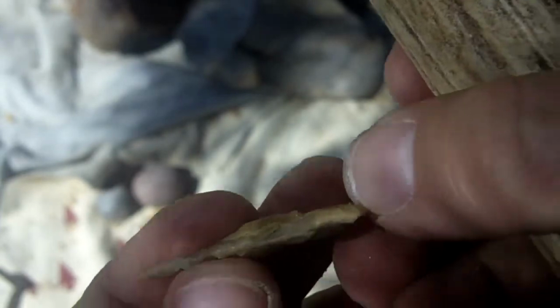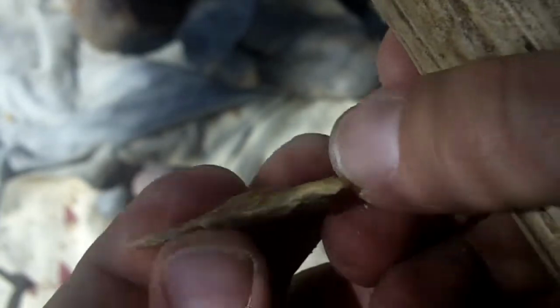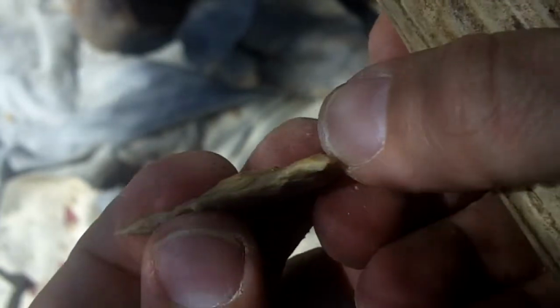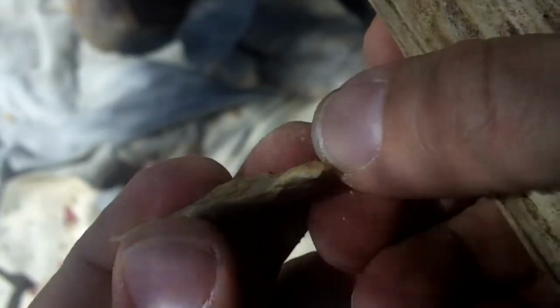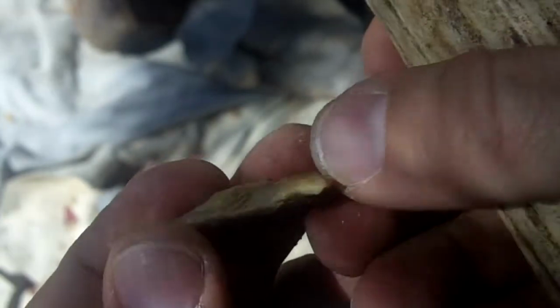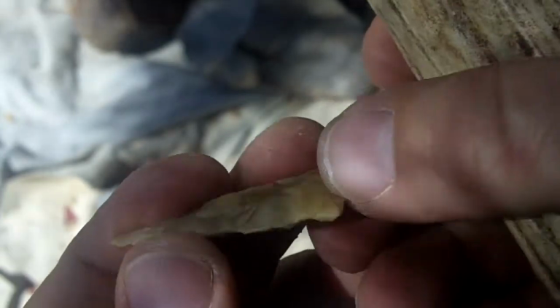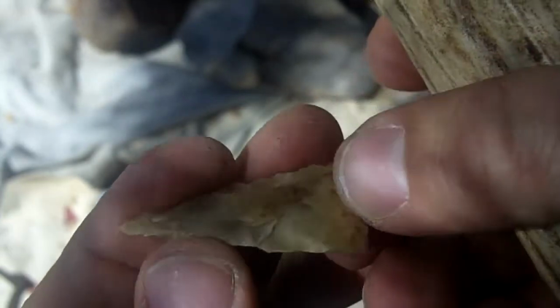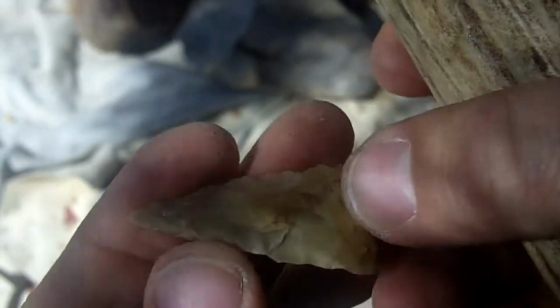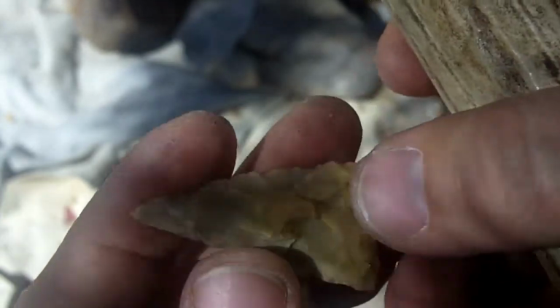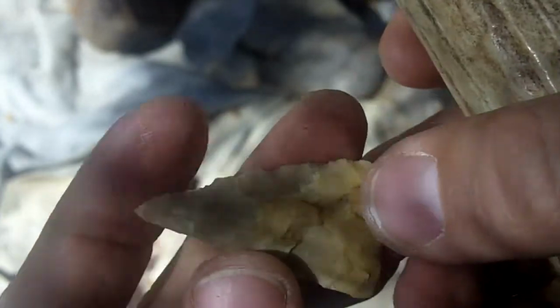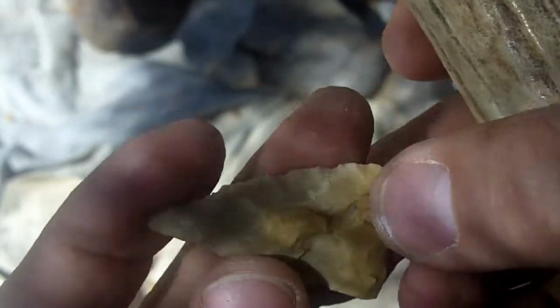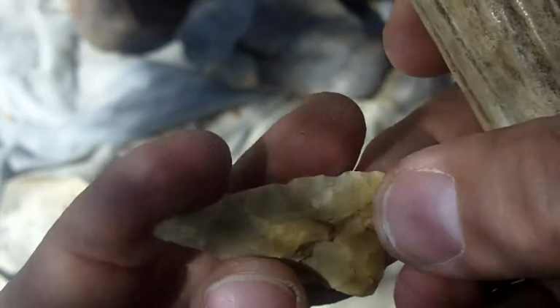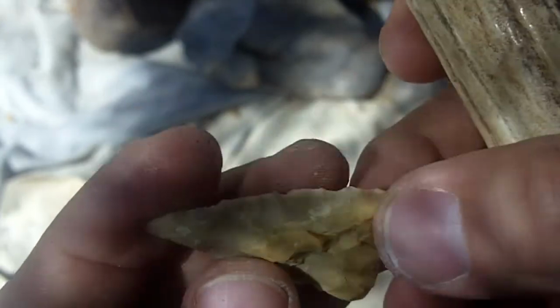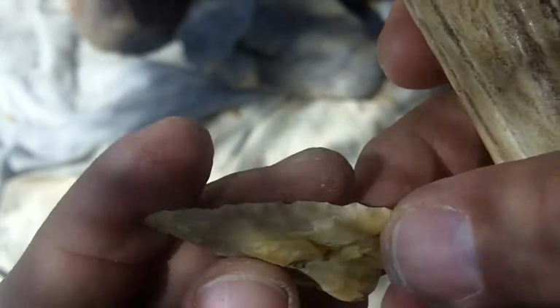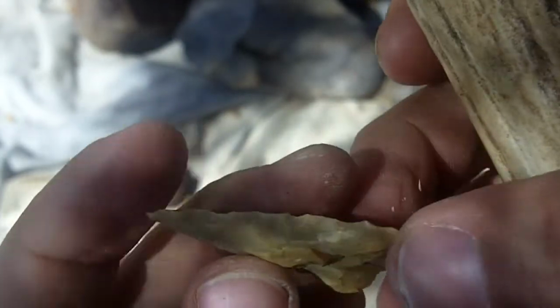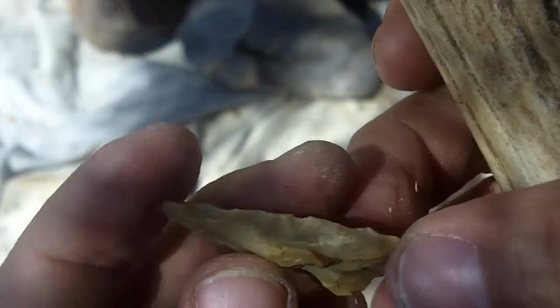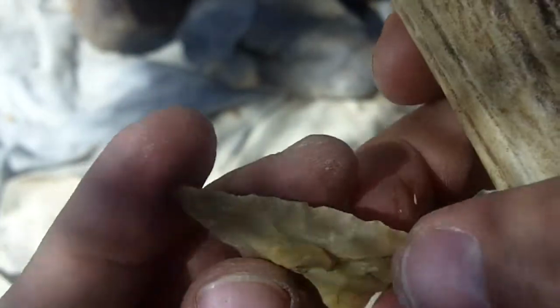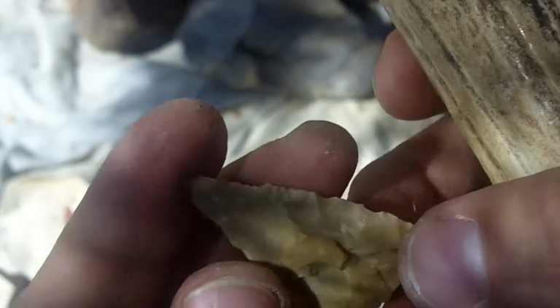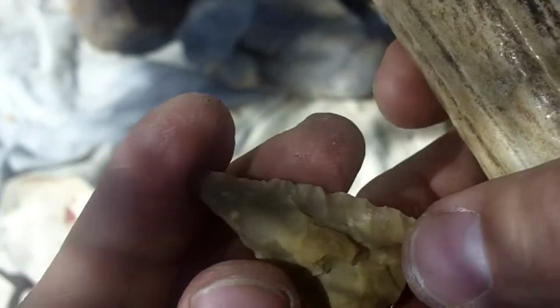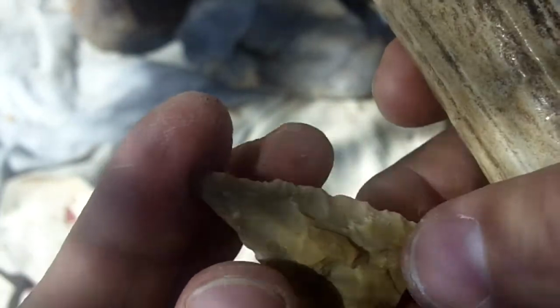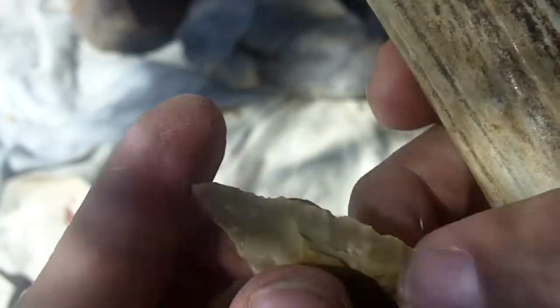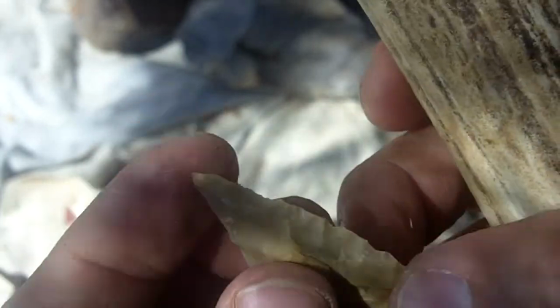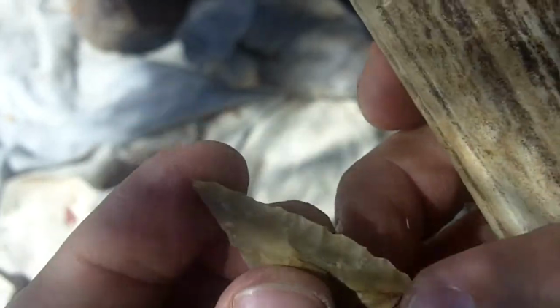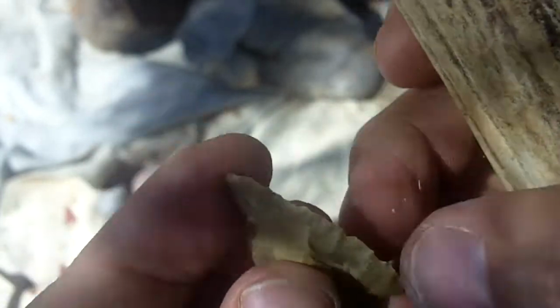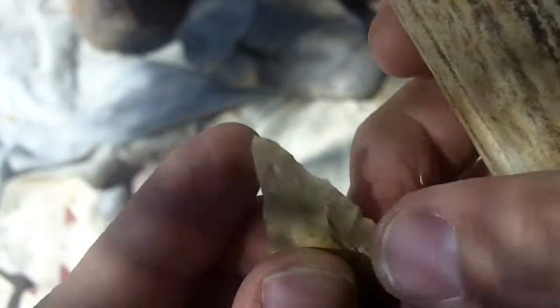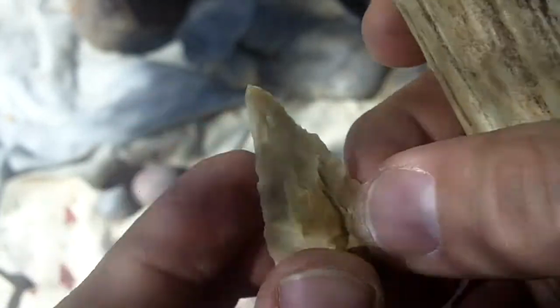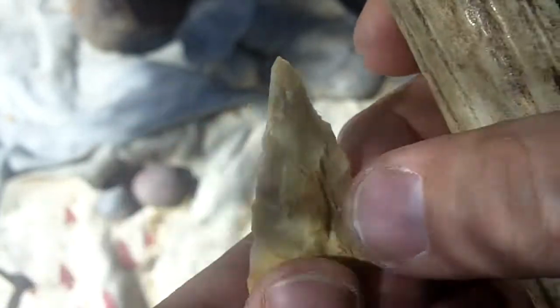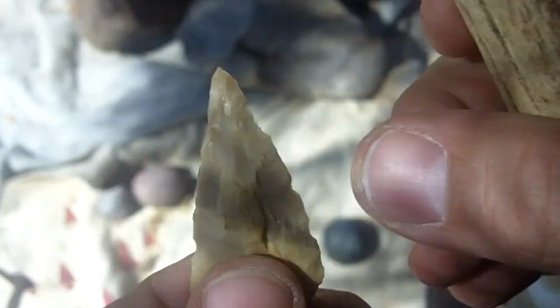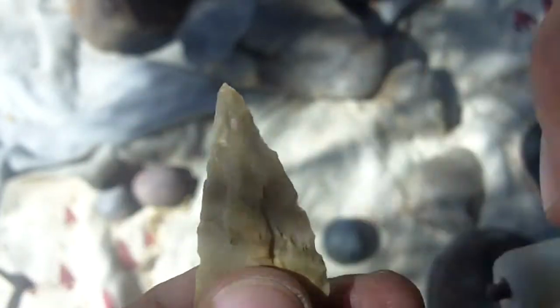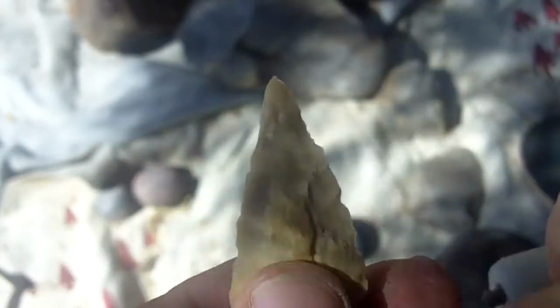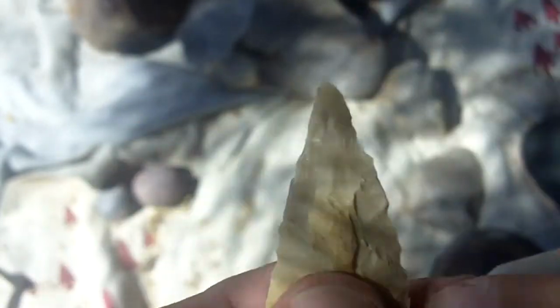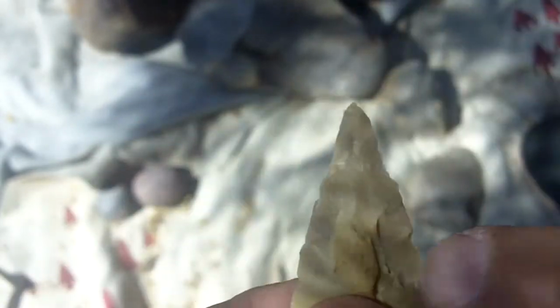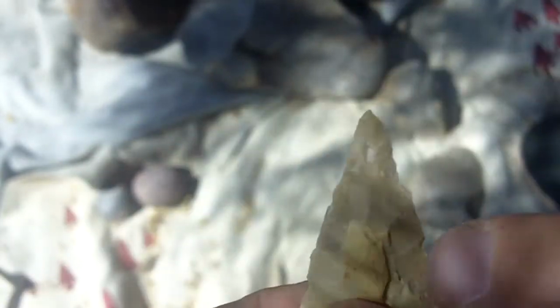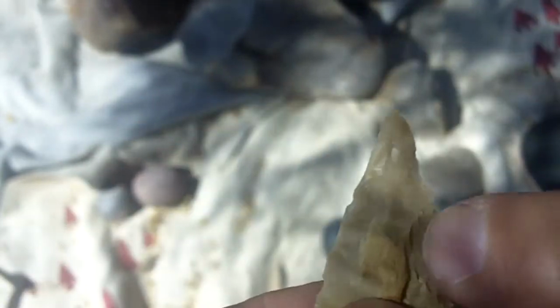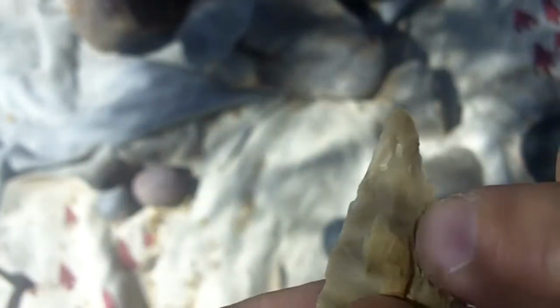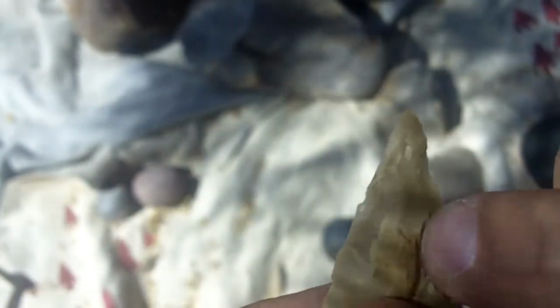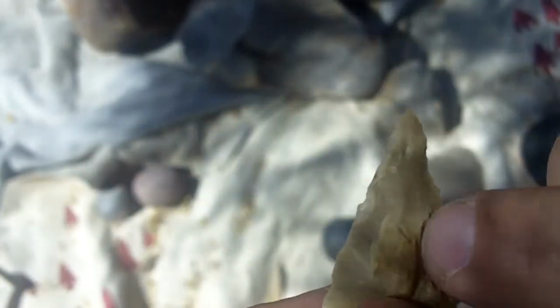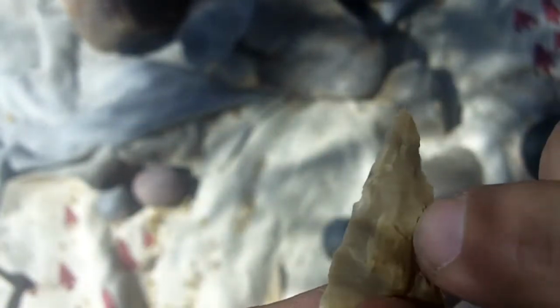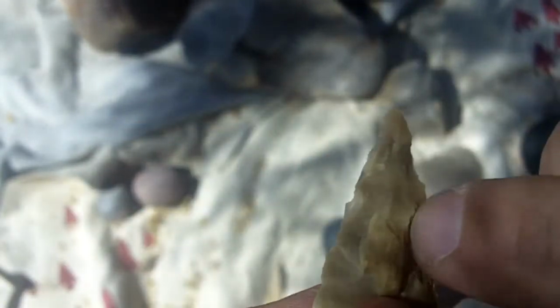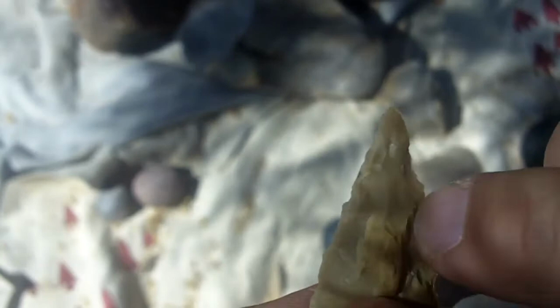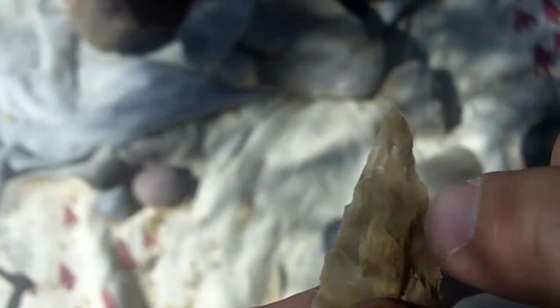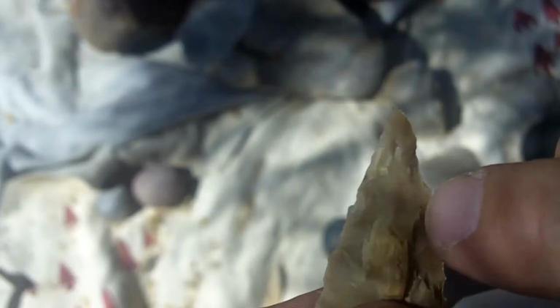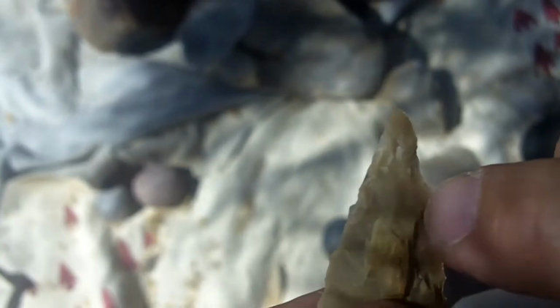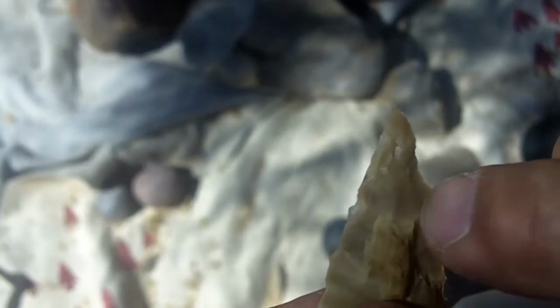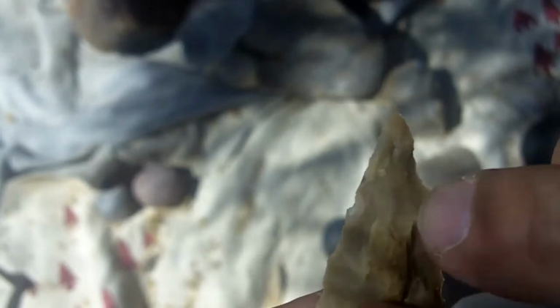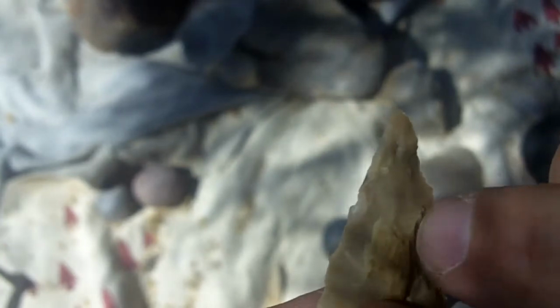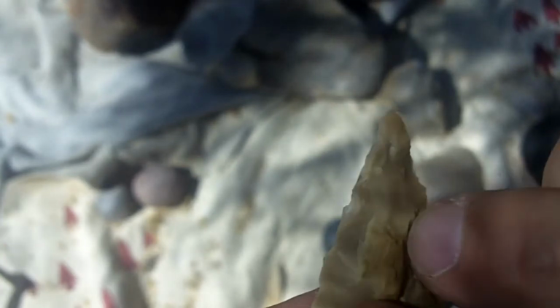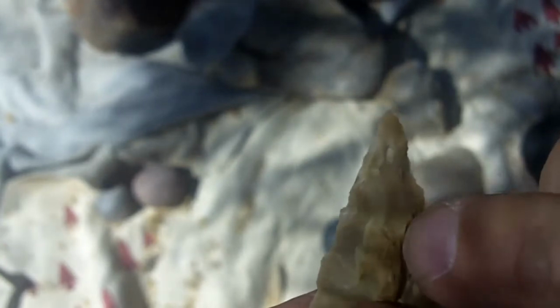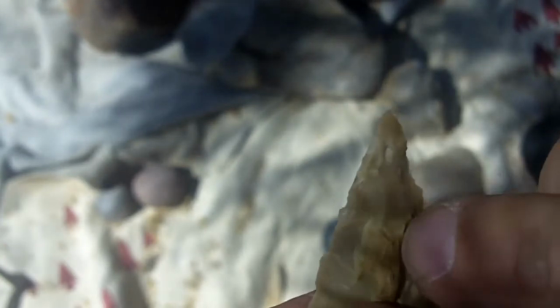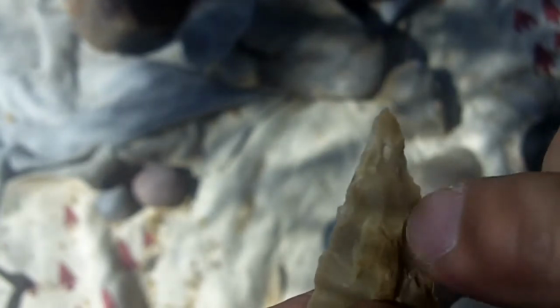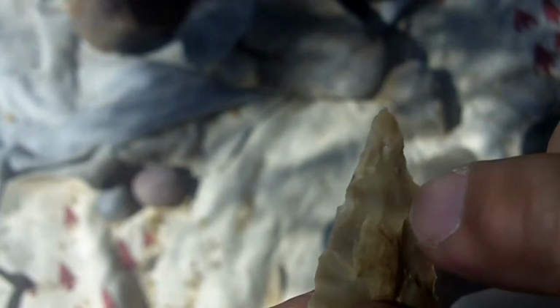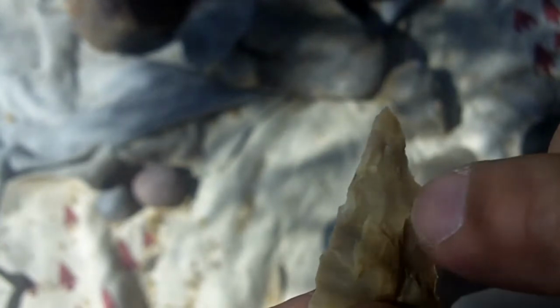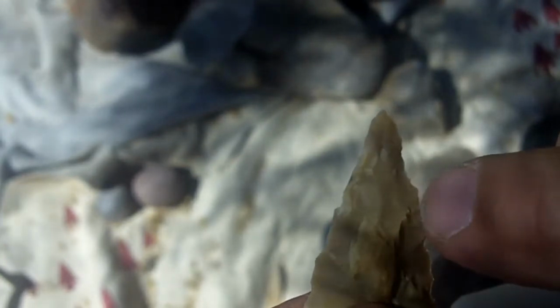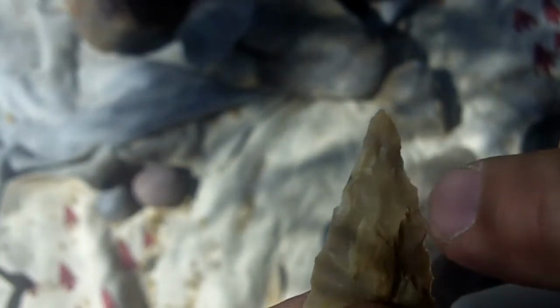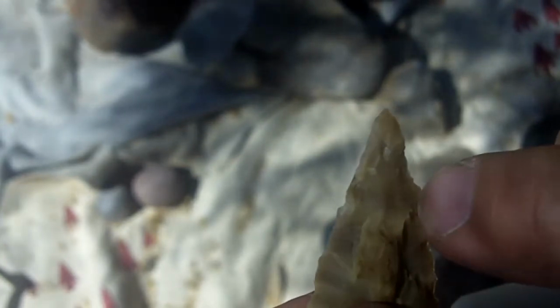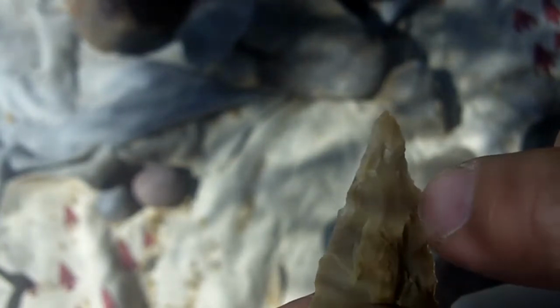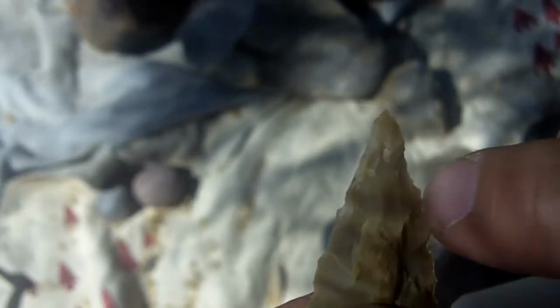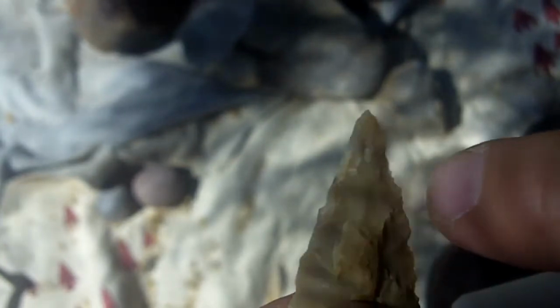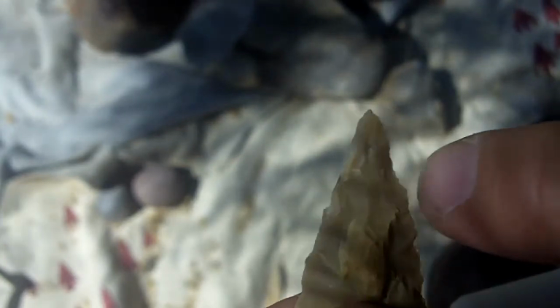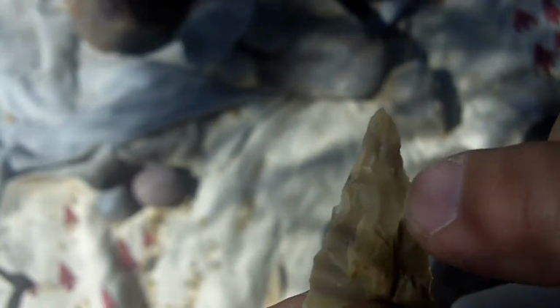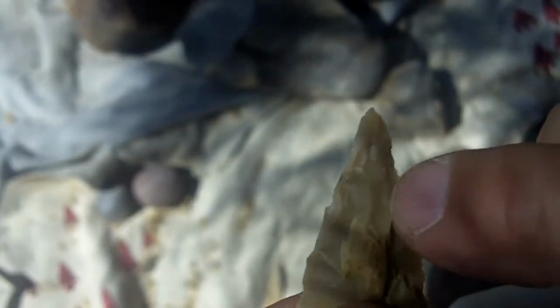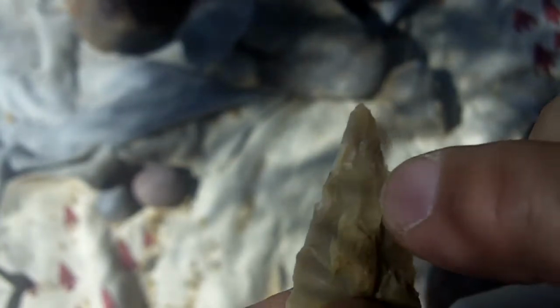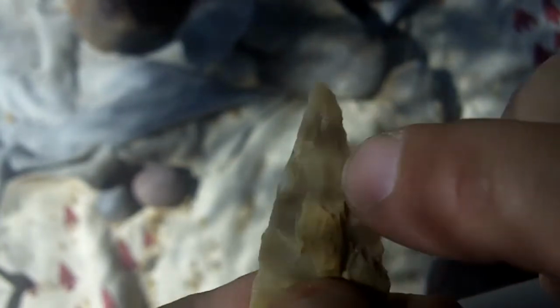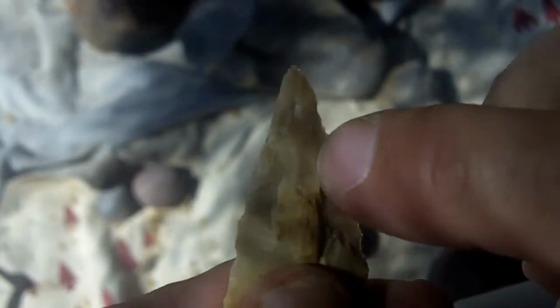That's not too bad. There's a ridge here — I may be able to come in from this direction.